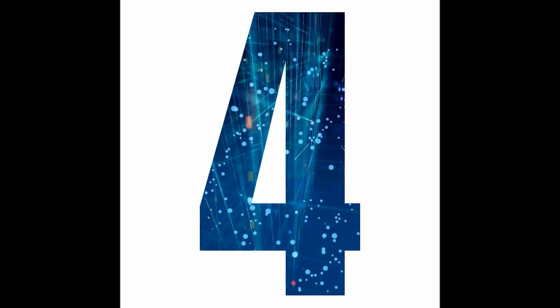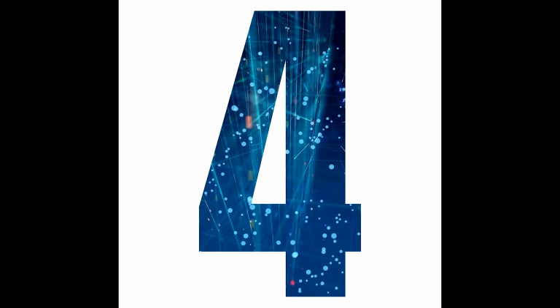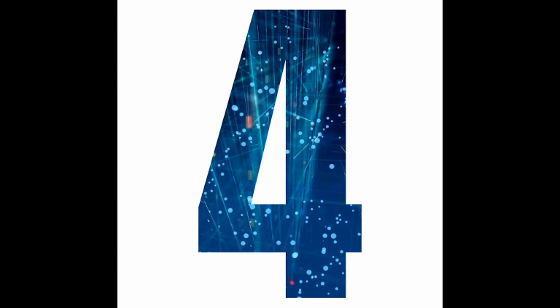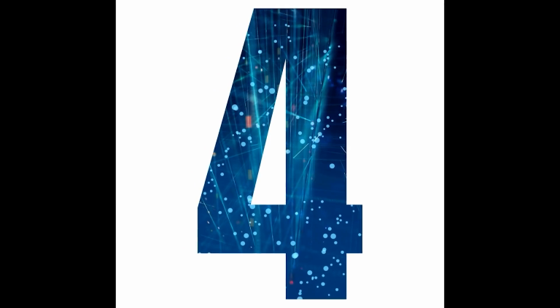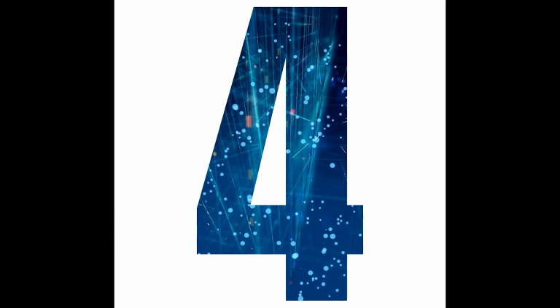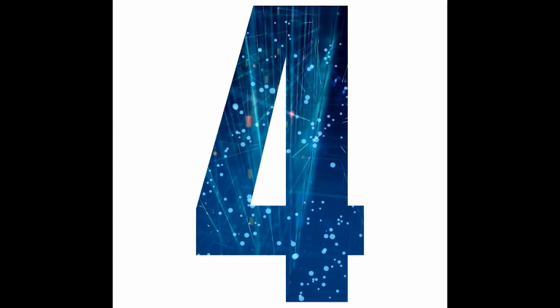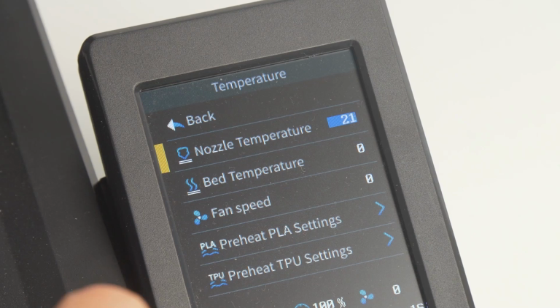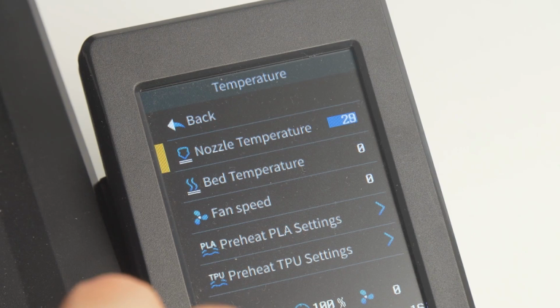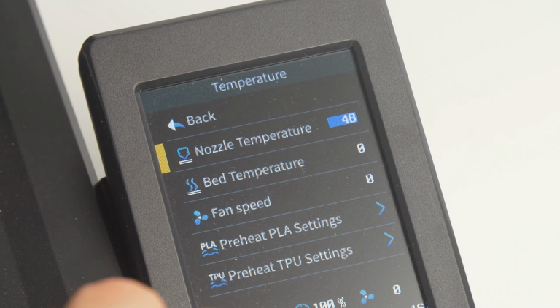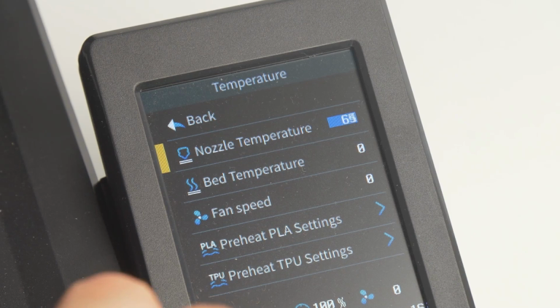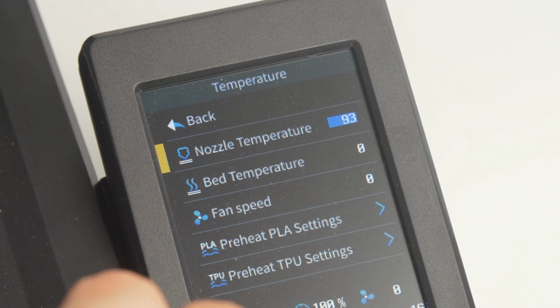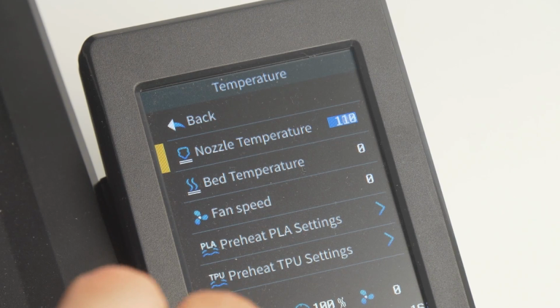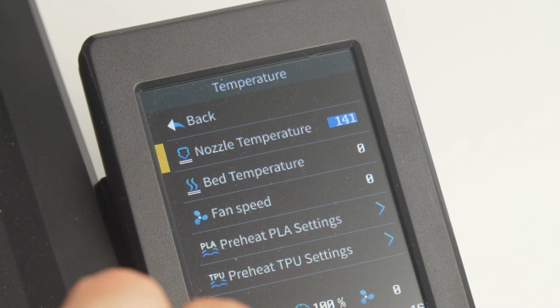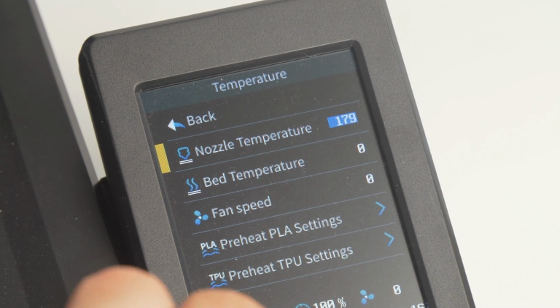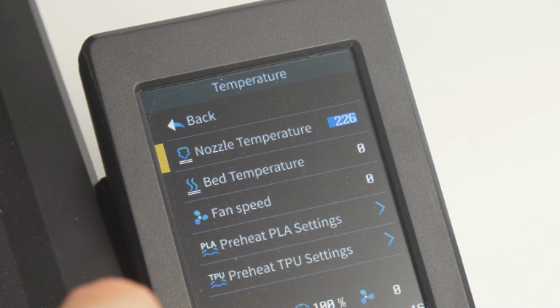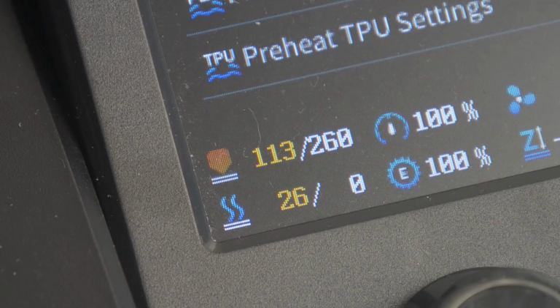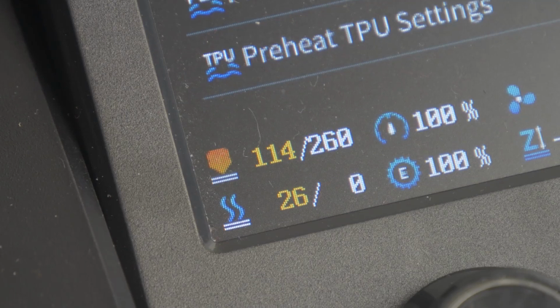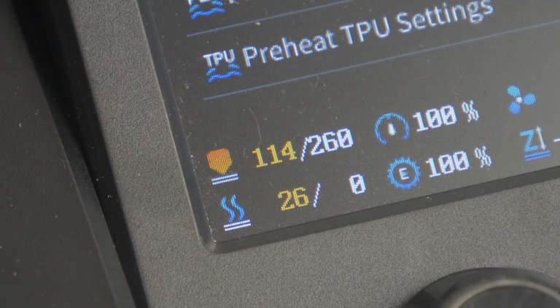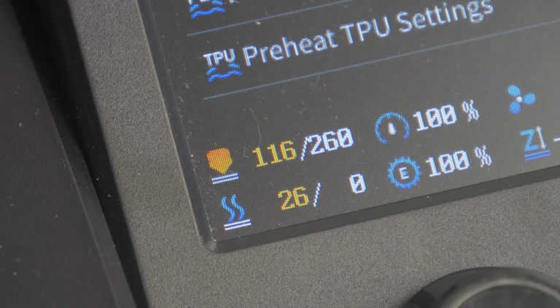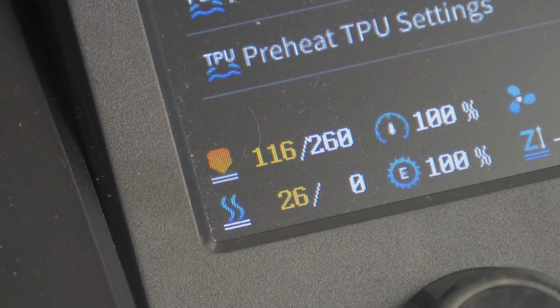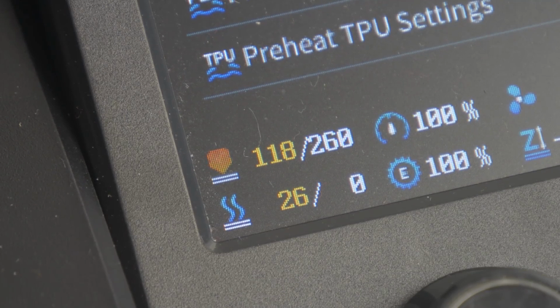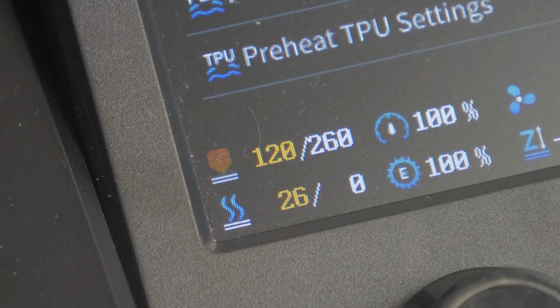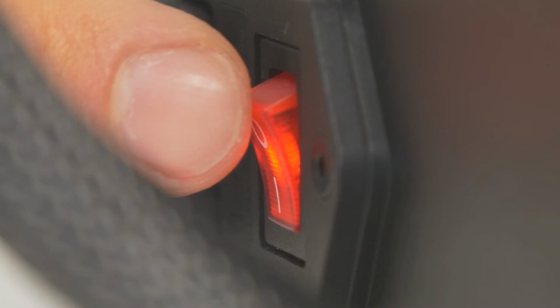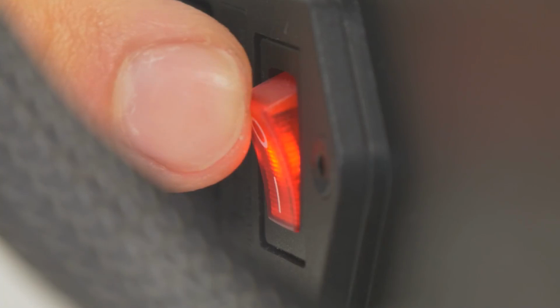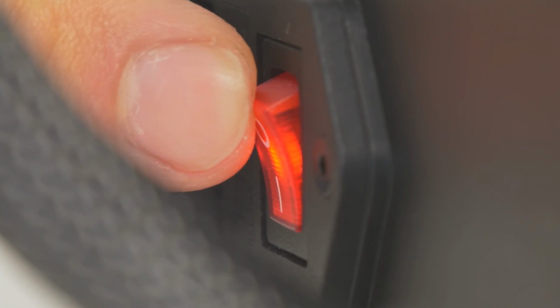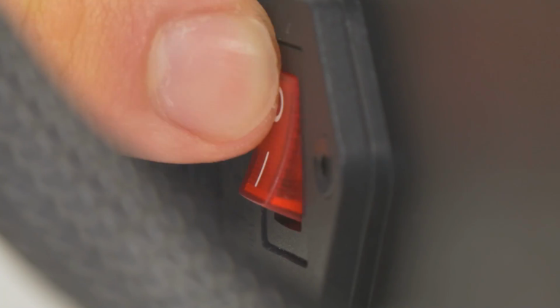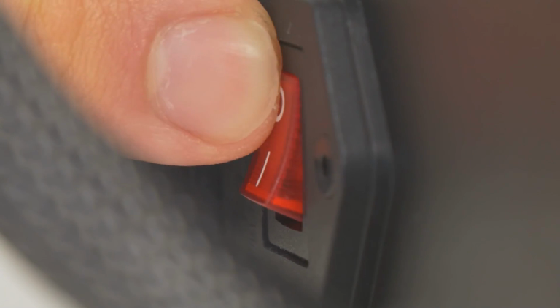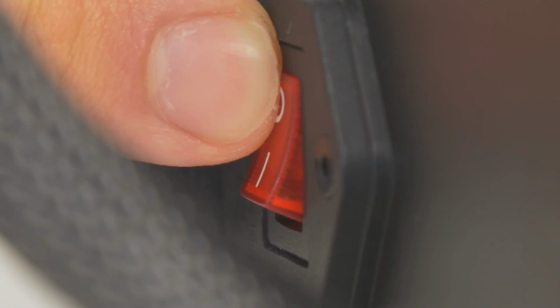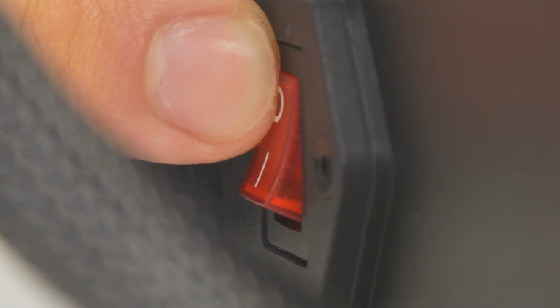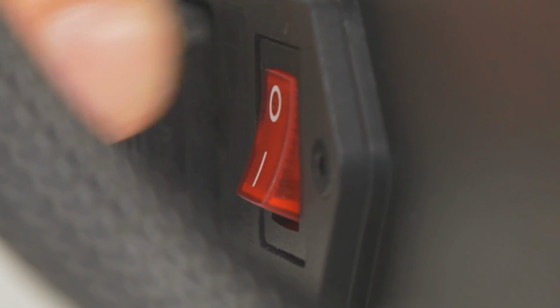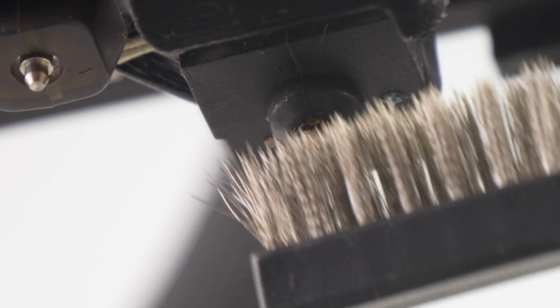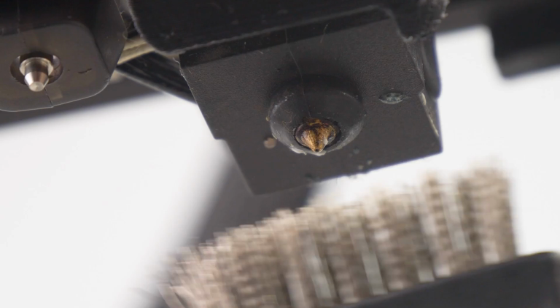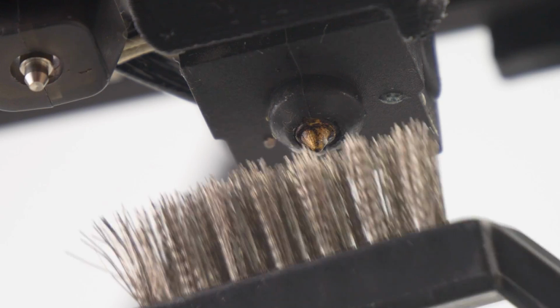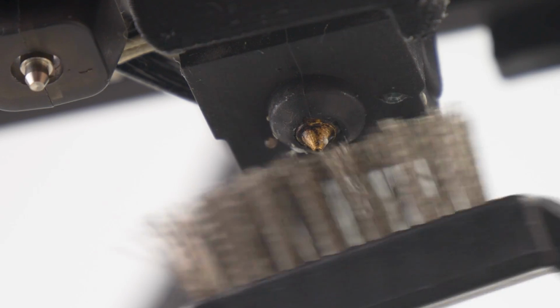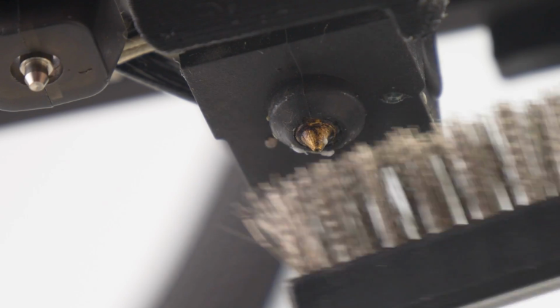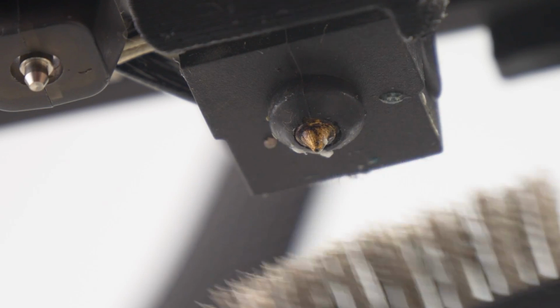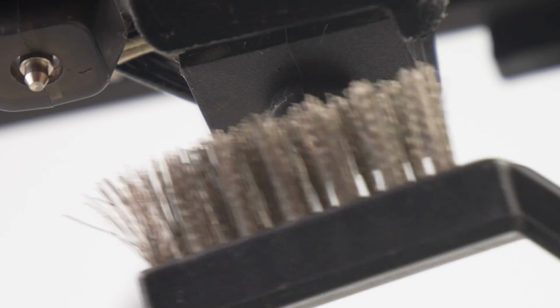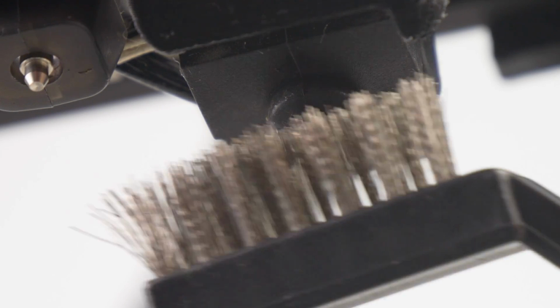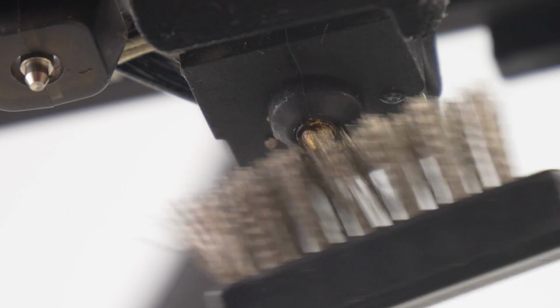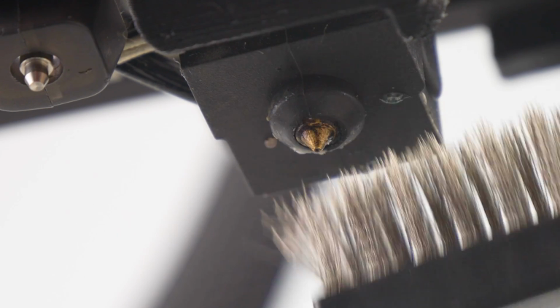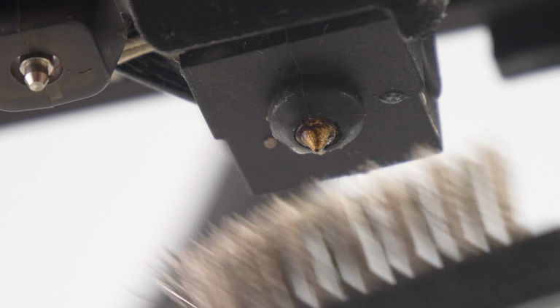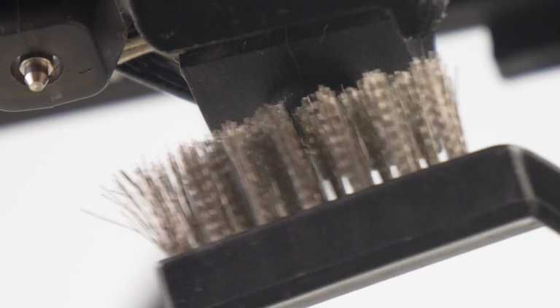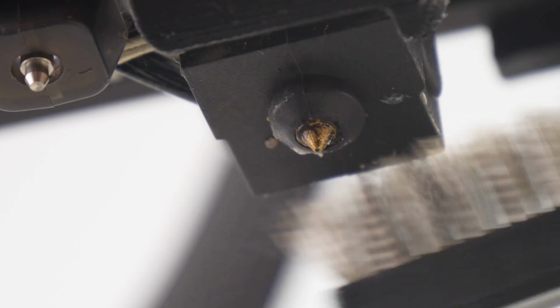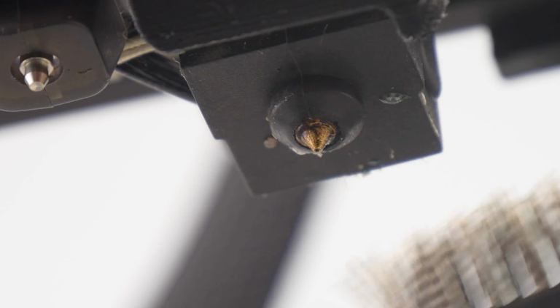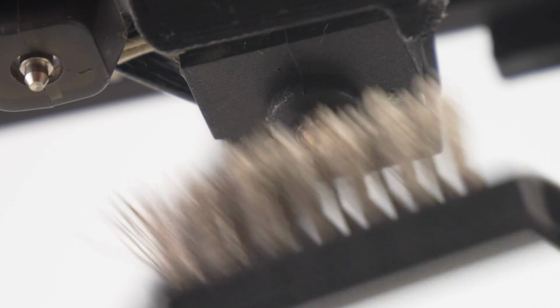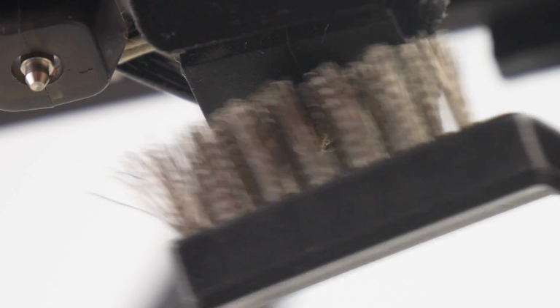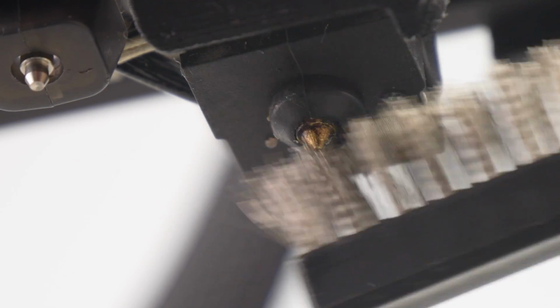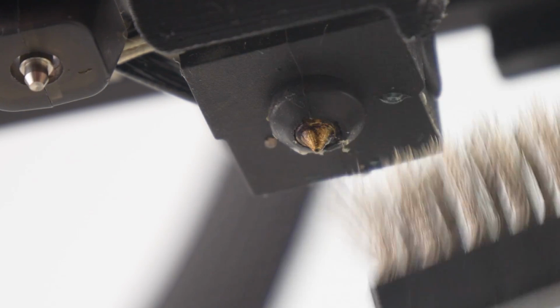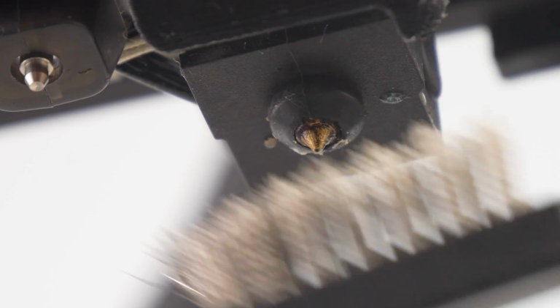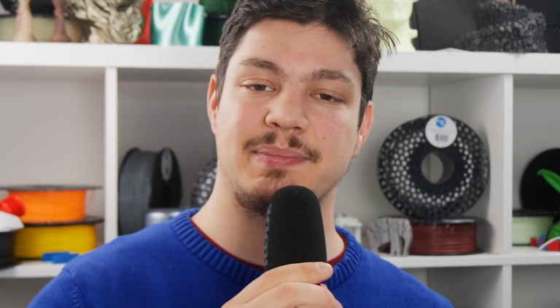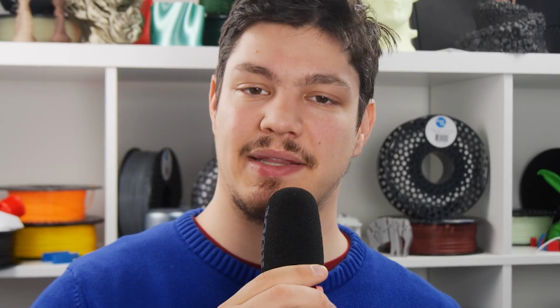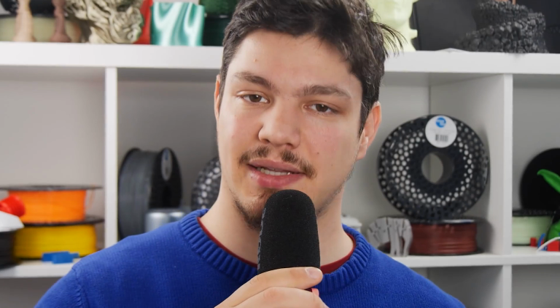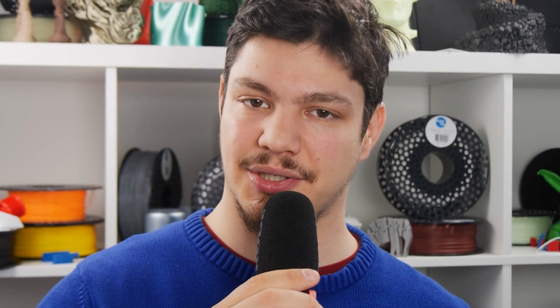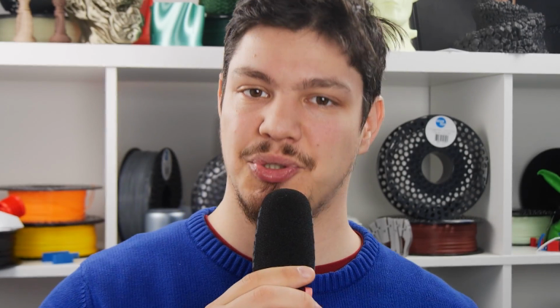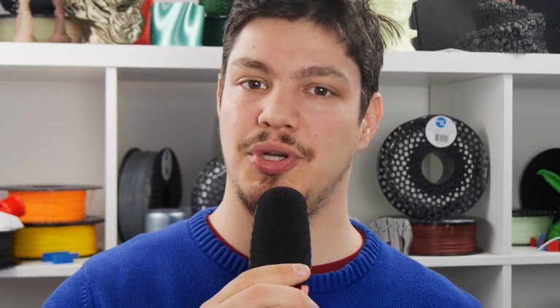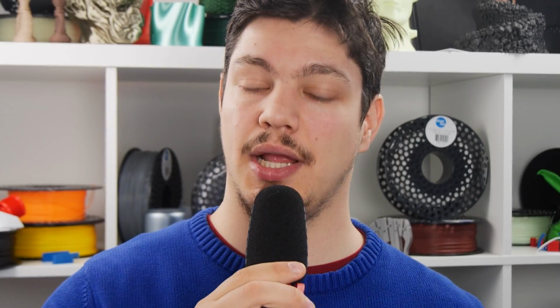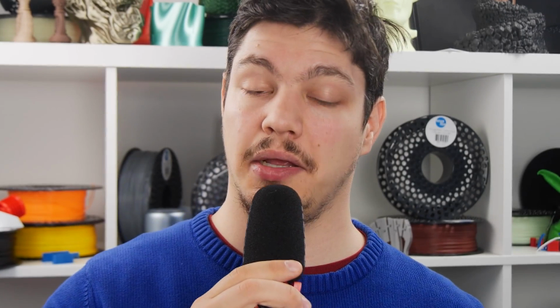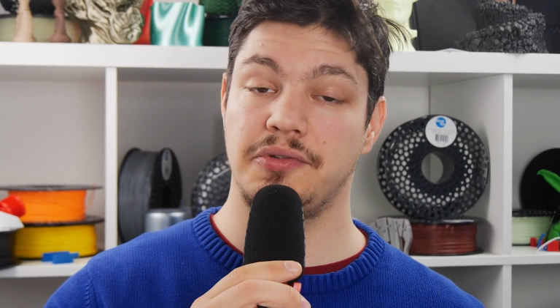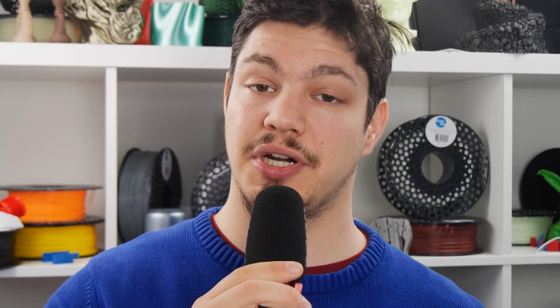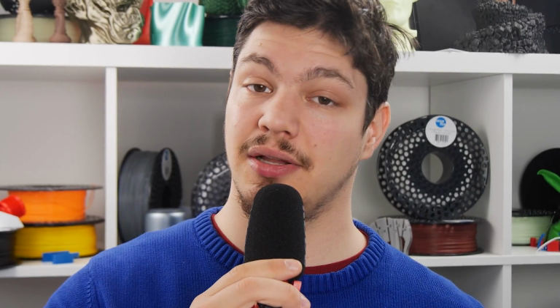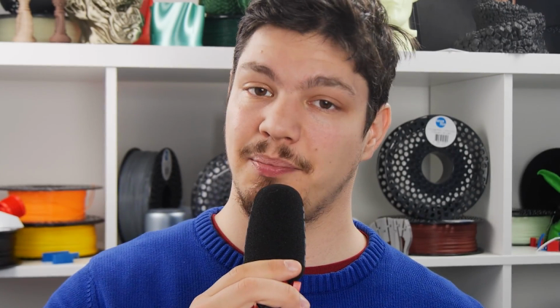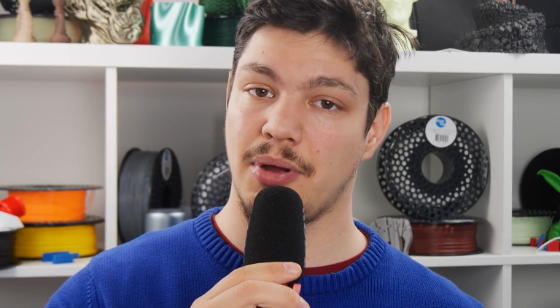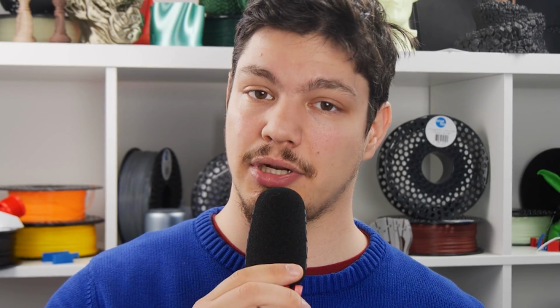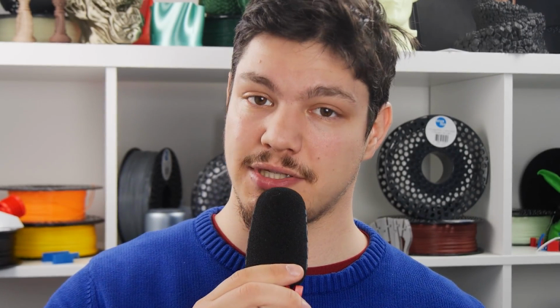Number 4. Clean your nozzle by heating it up and powering off your printer before using a wire brush, because metal can short electrical components.